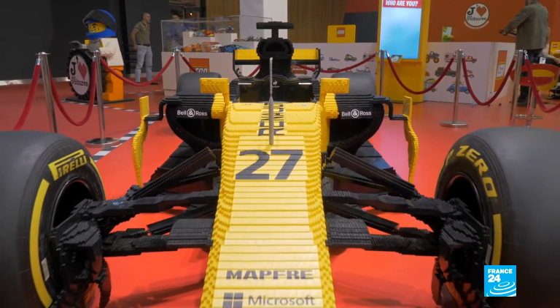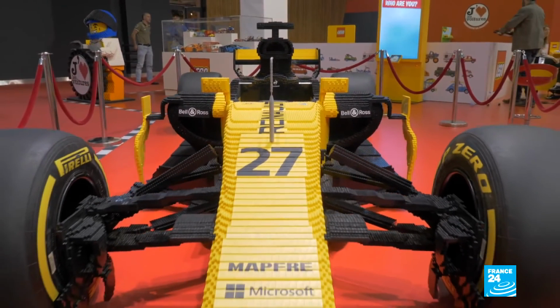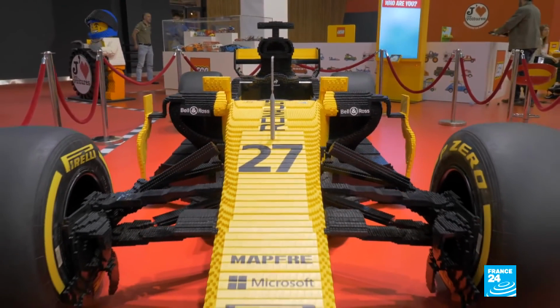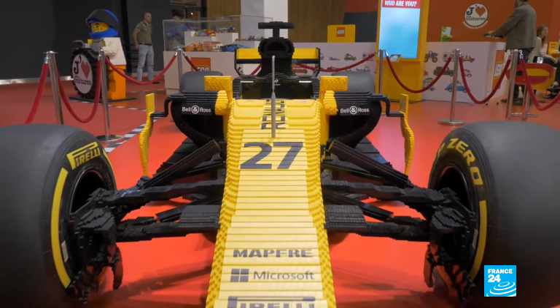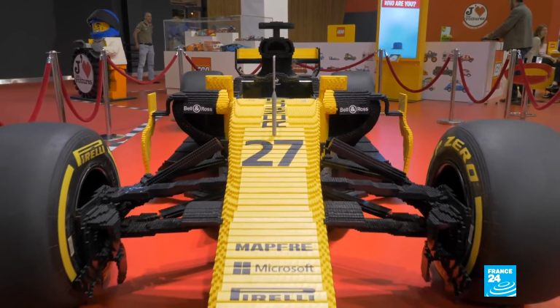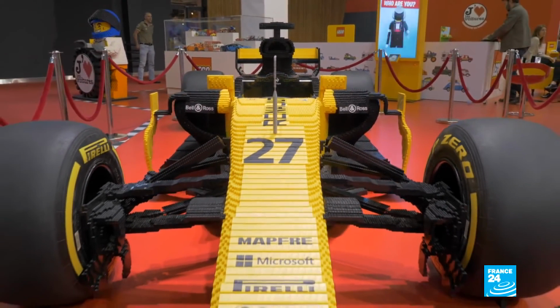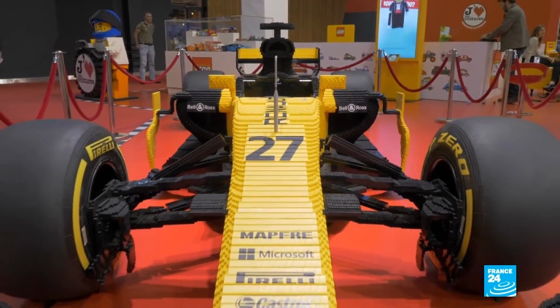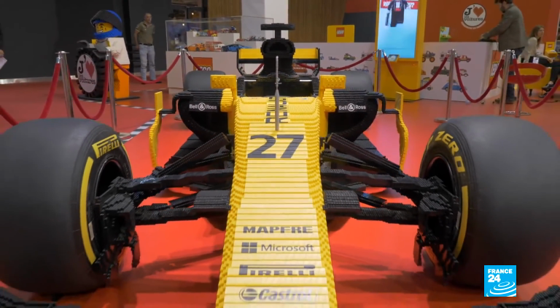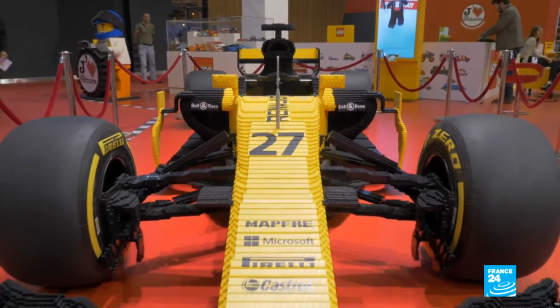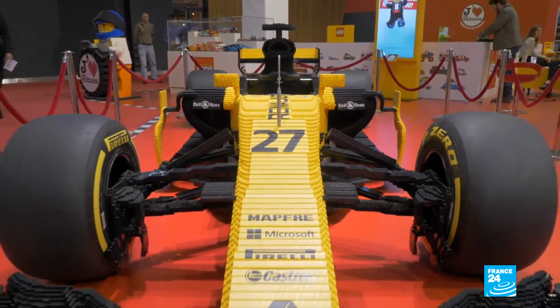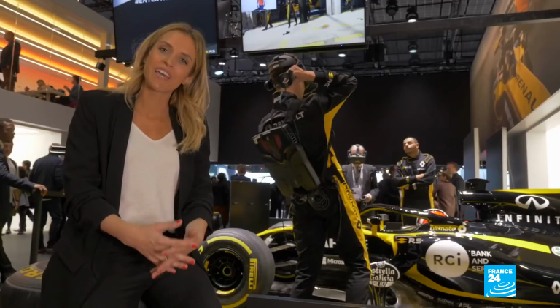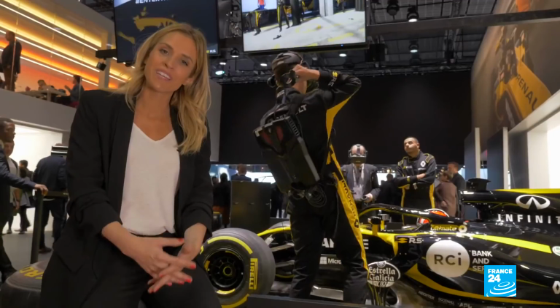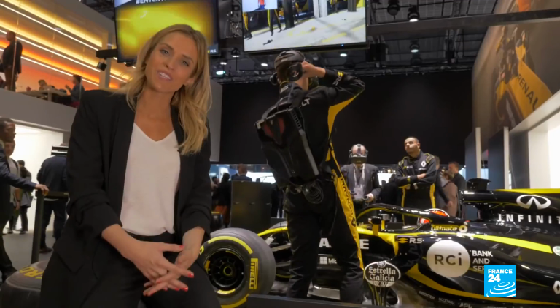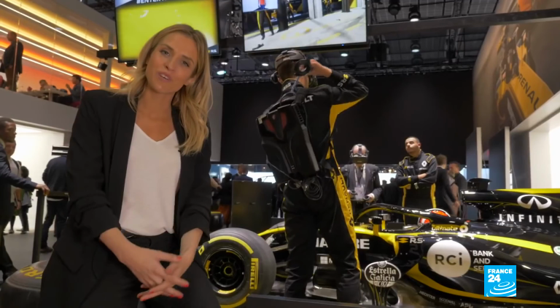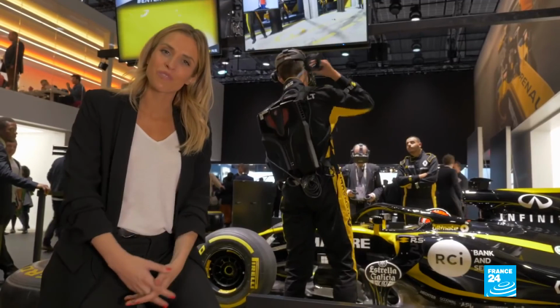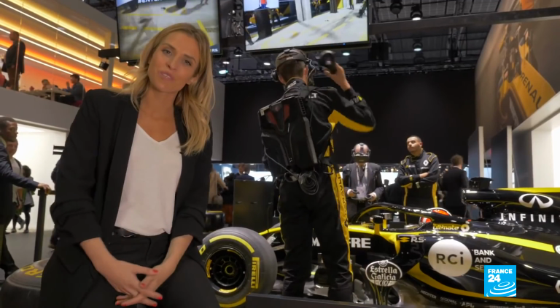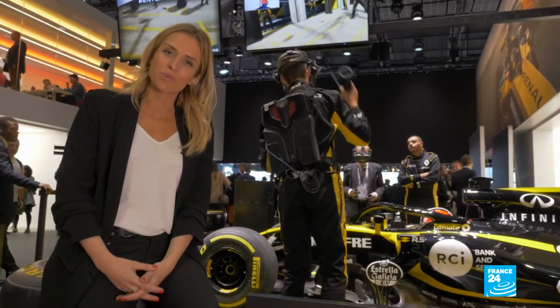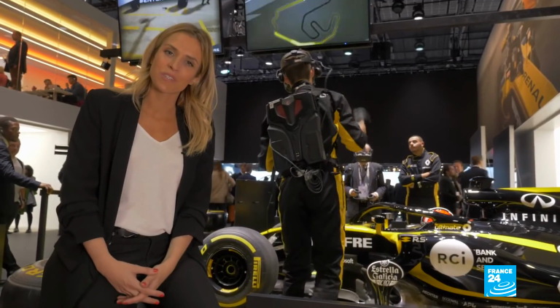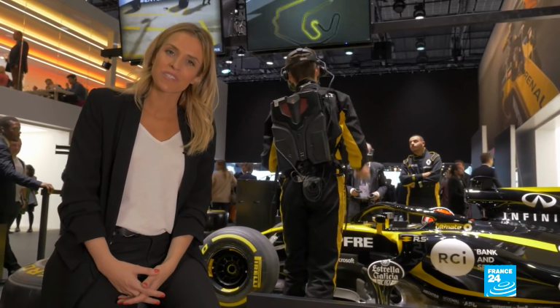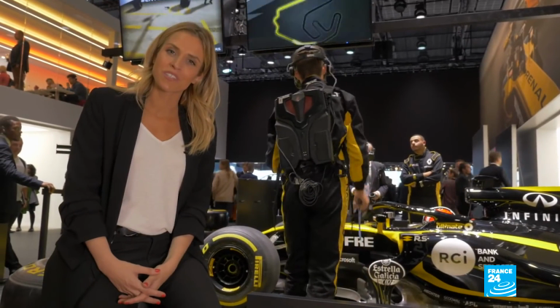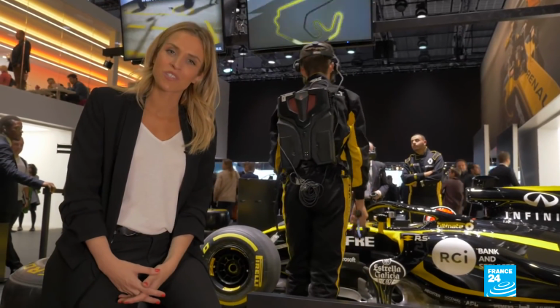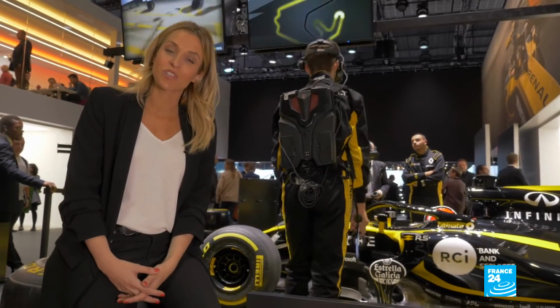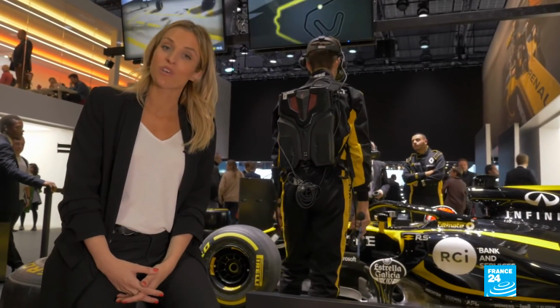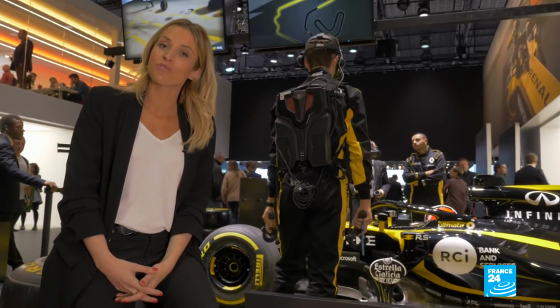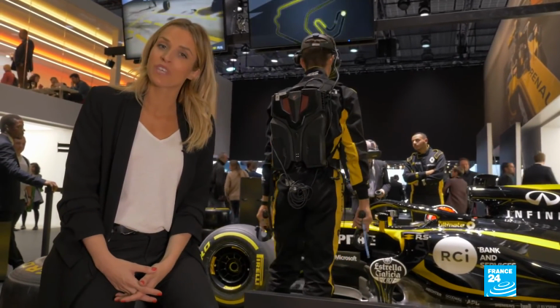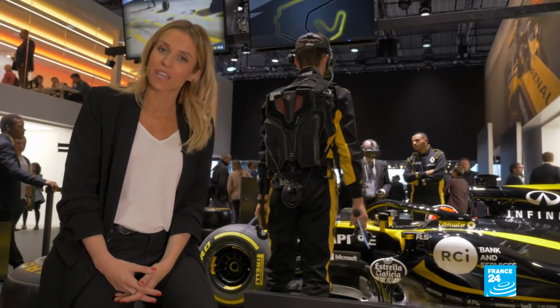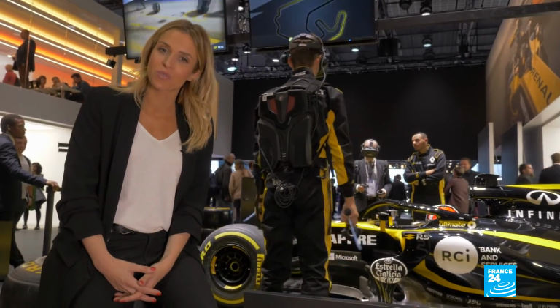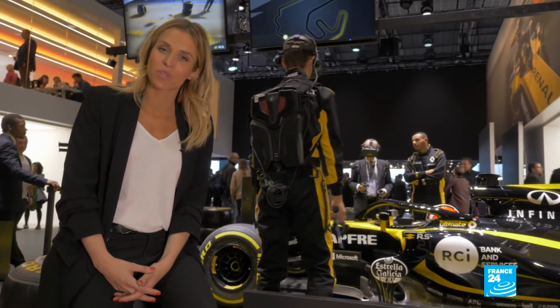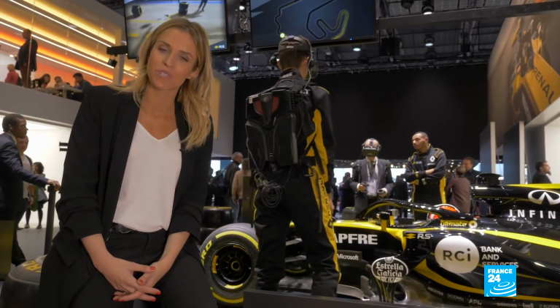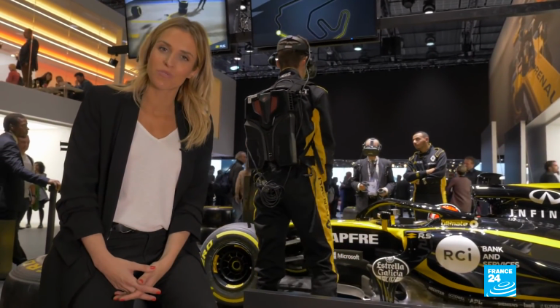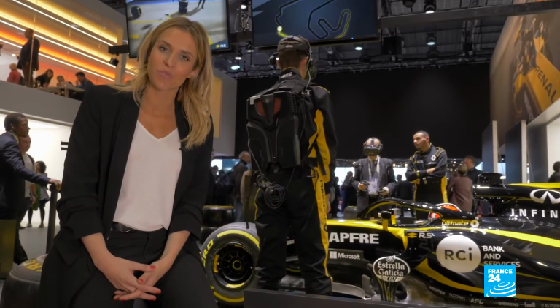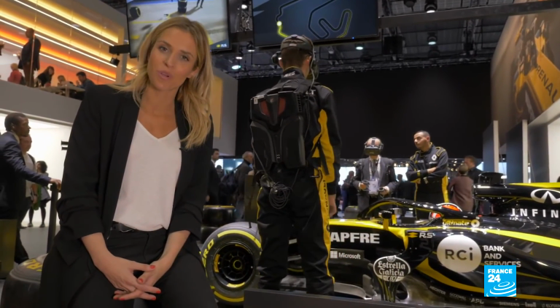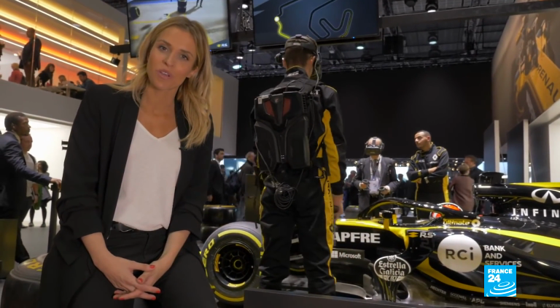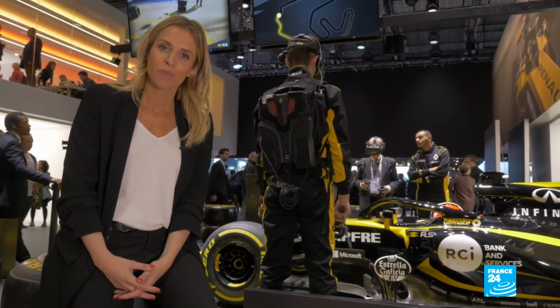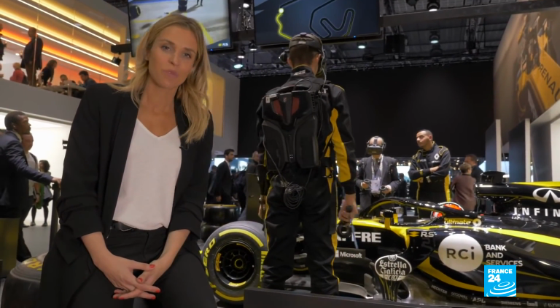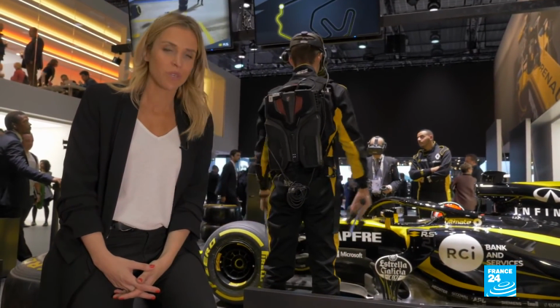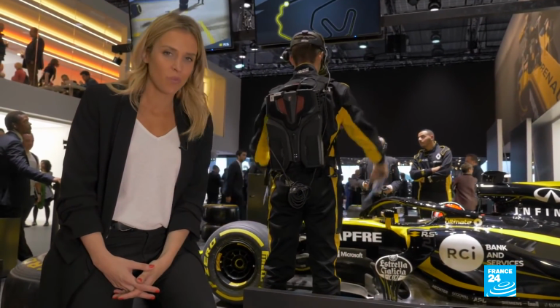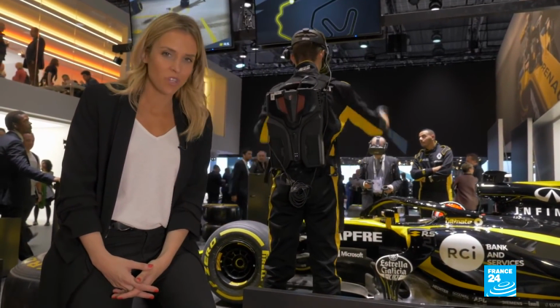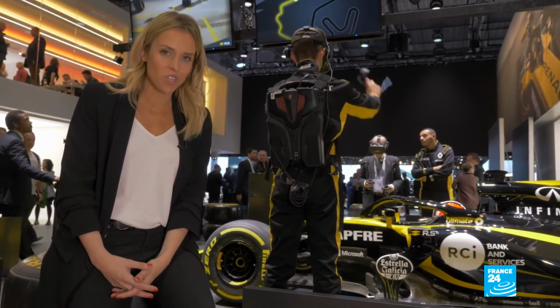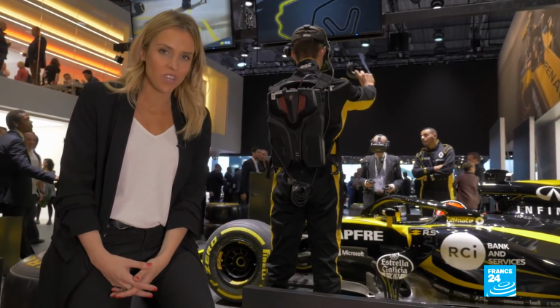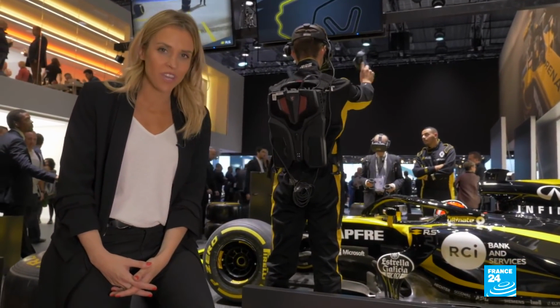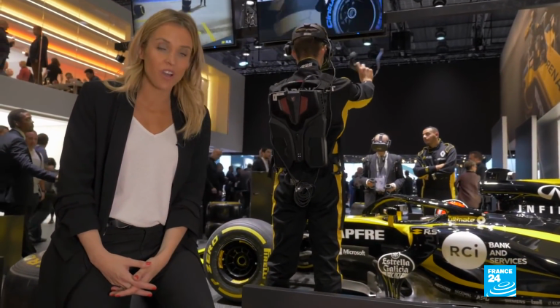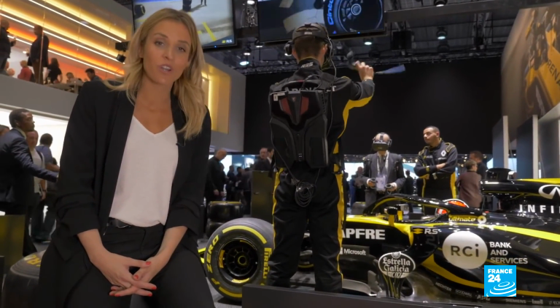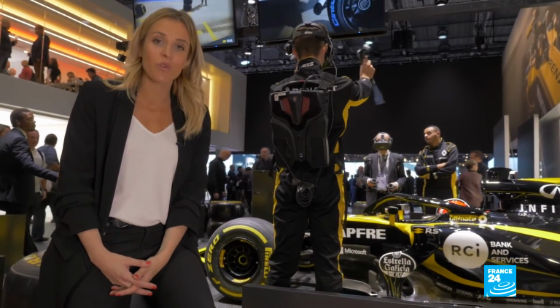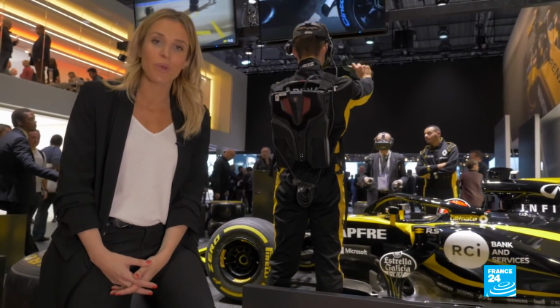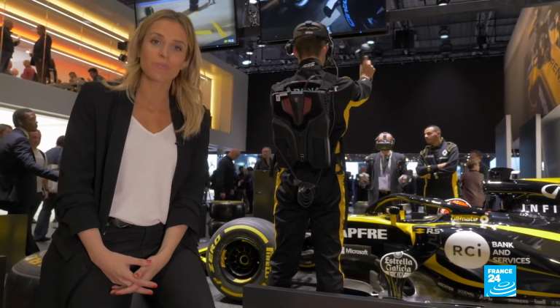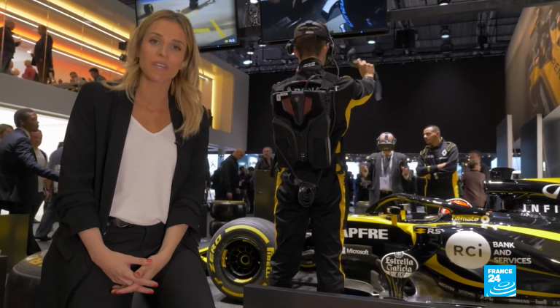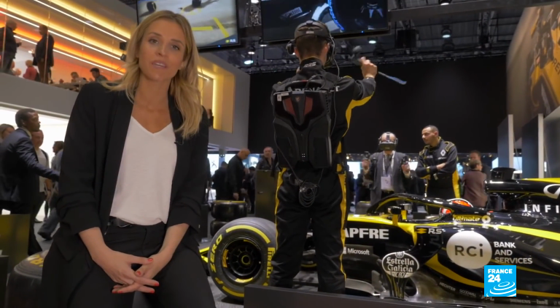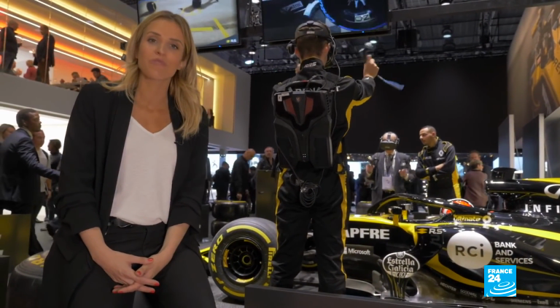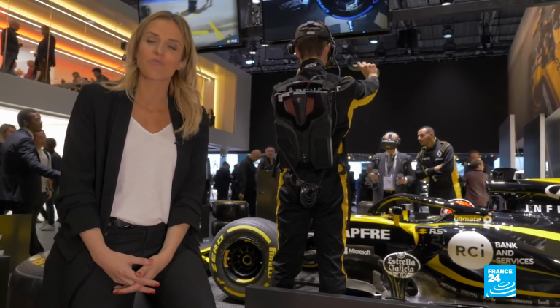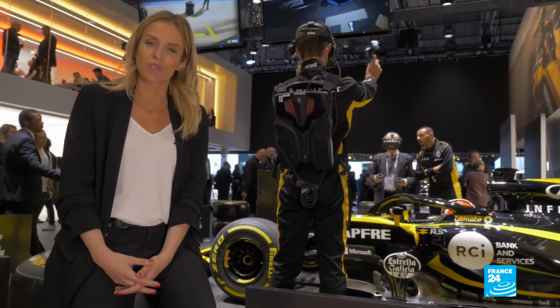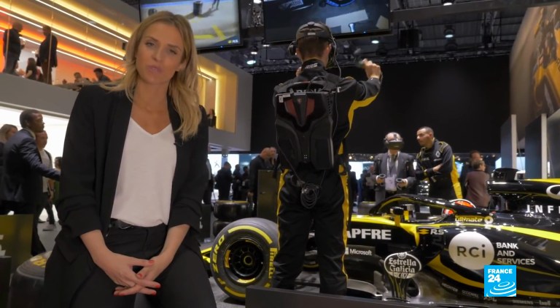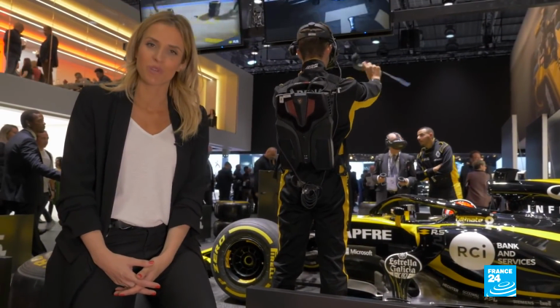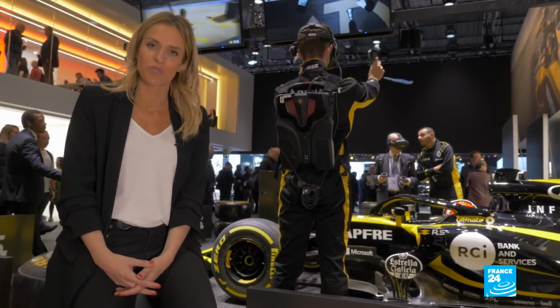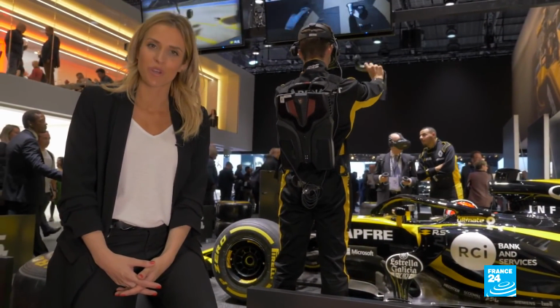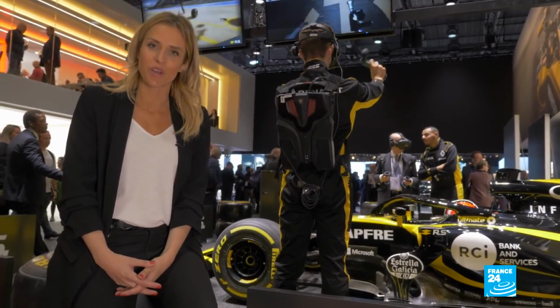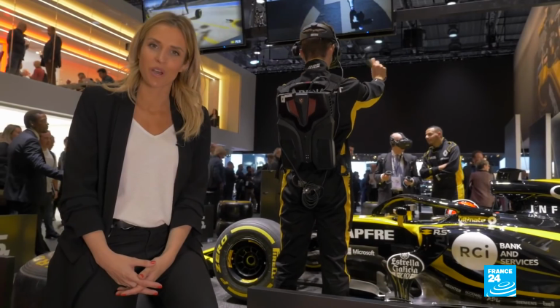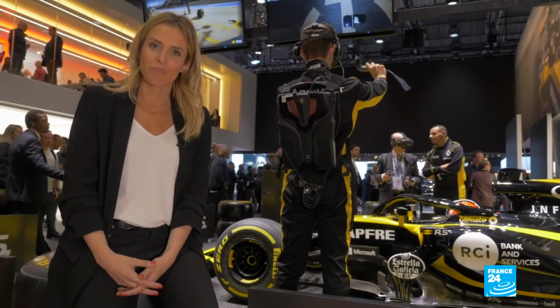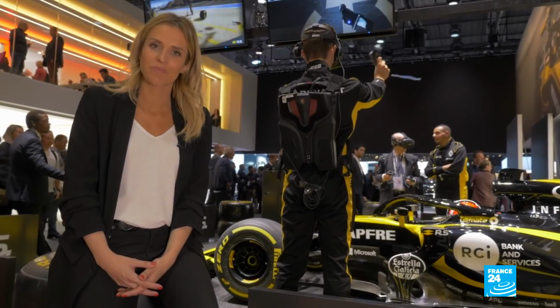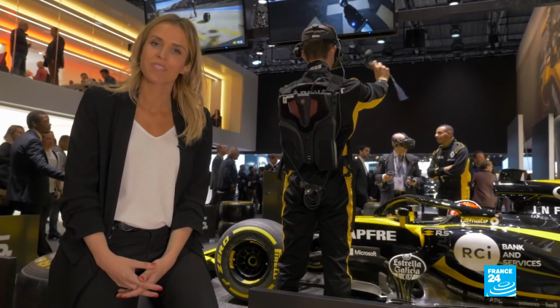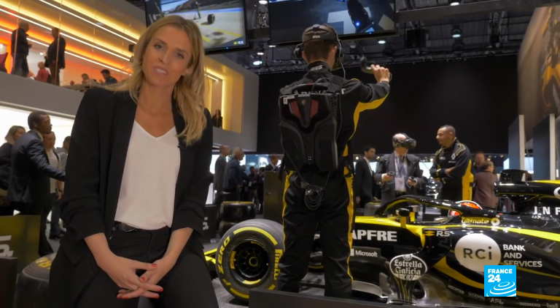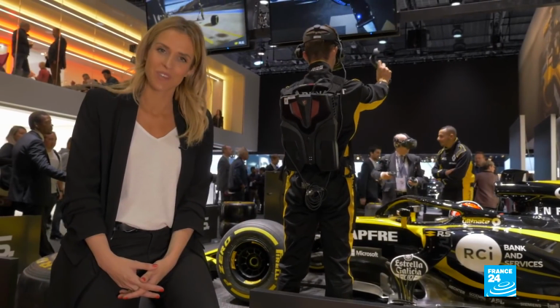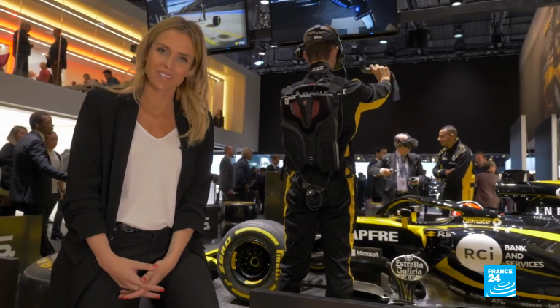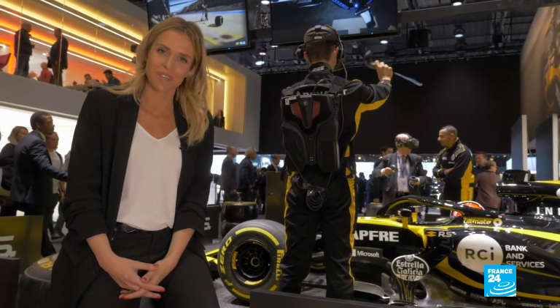That brings us to the end of this week's edition of Tech 24. You can watch it again on our website, France24.com. See you next time.